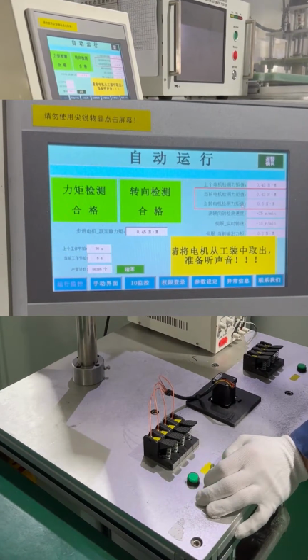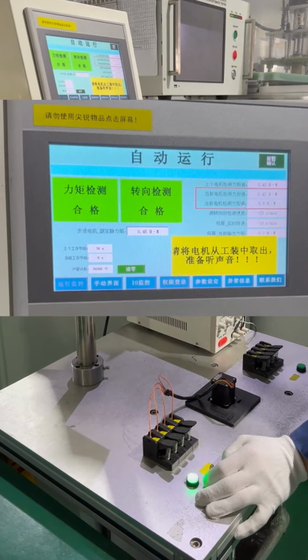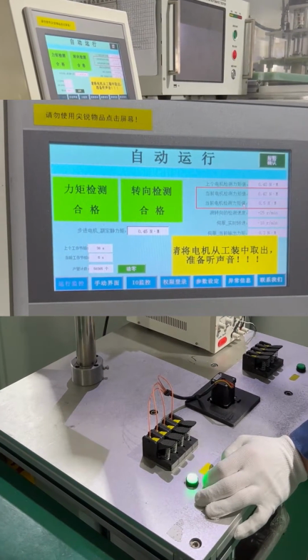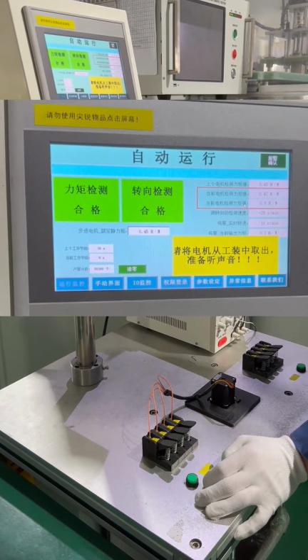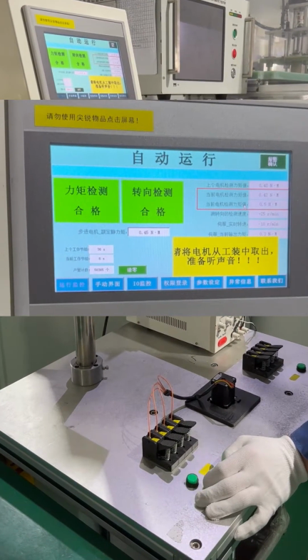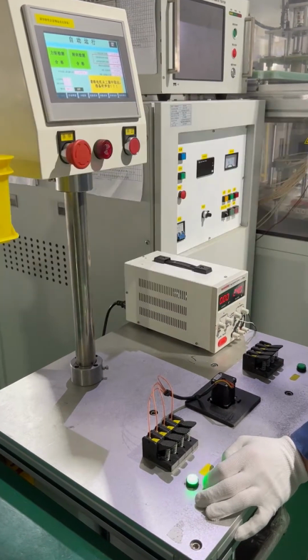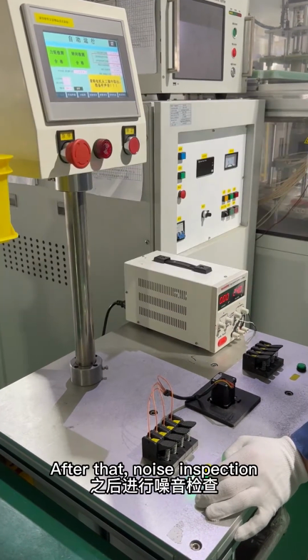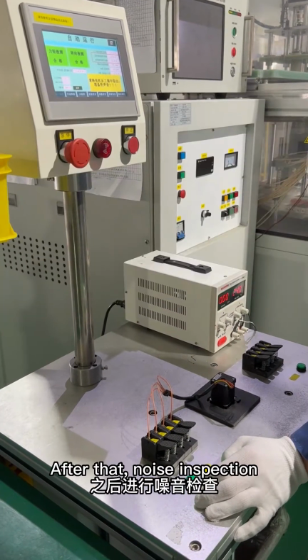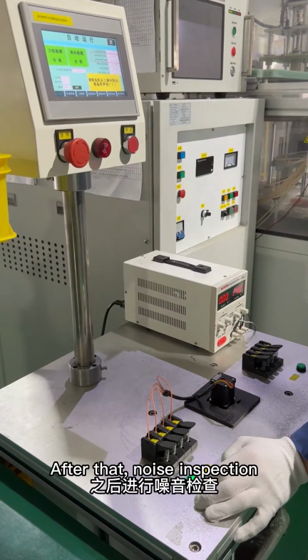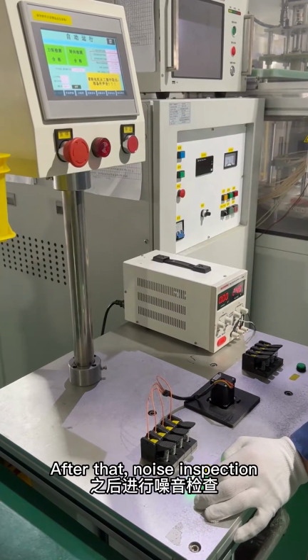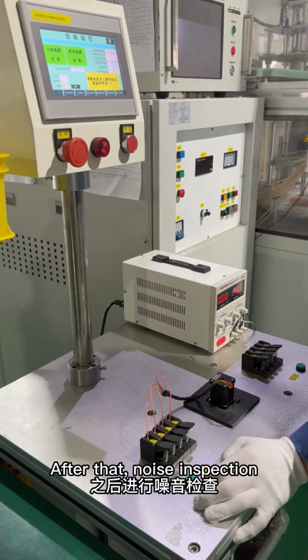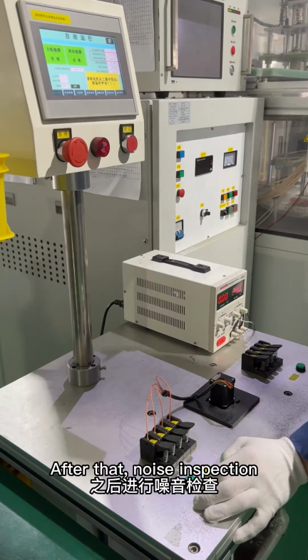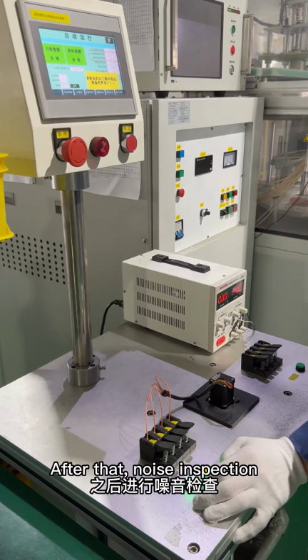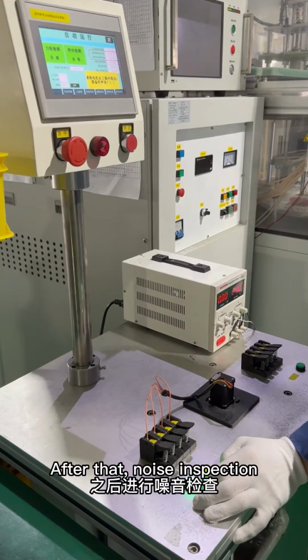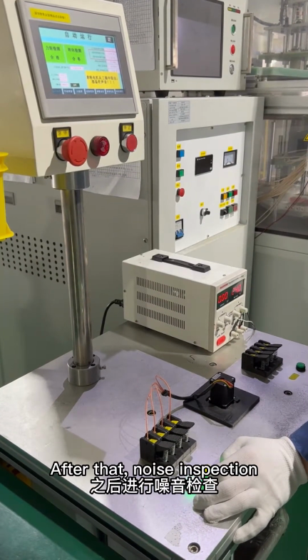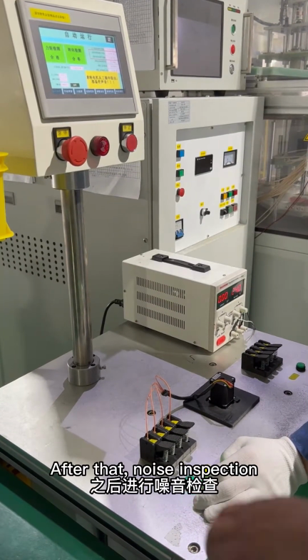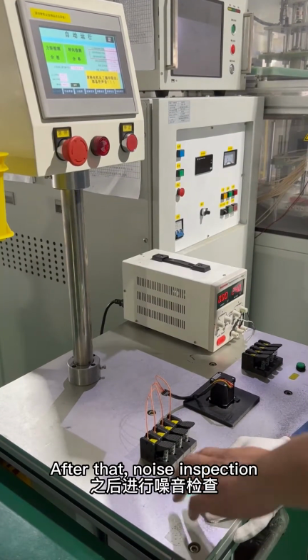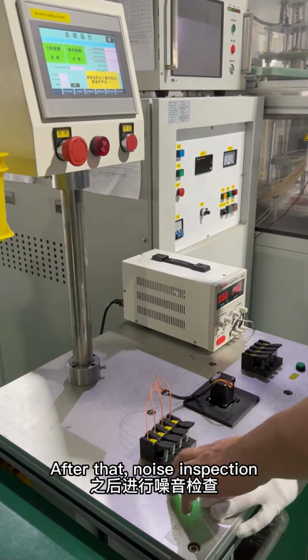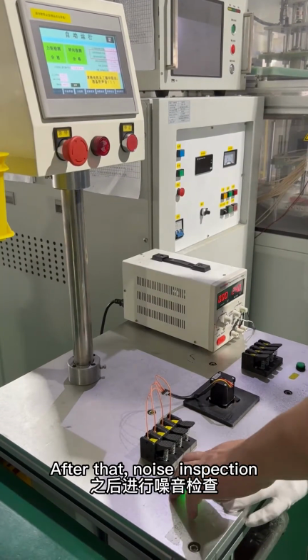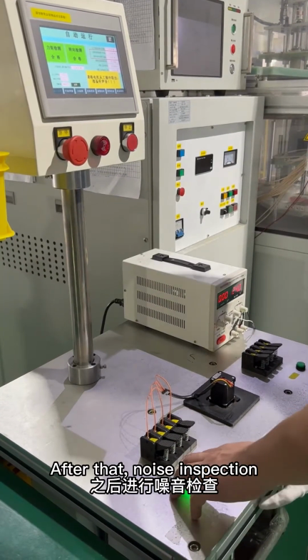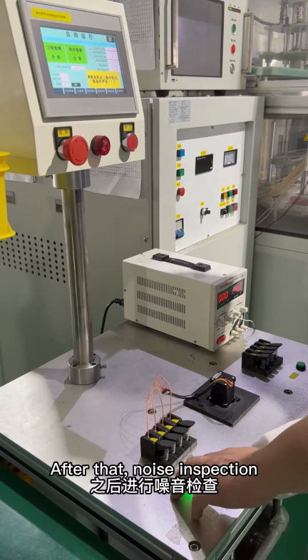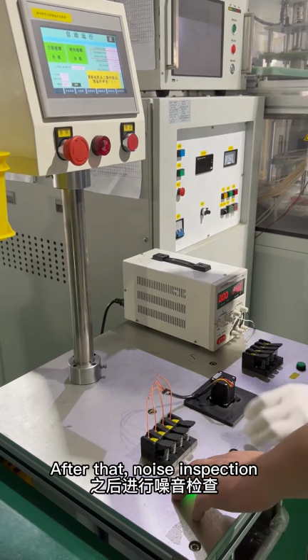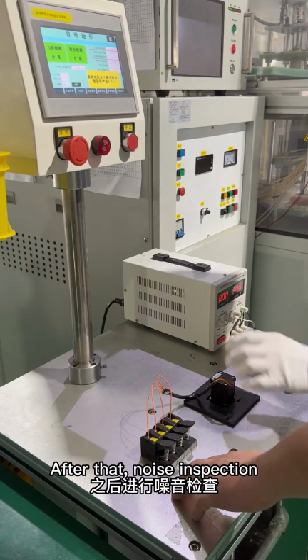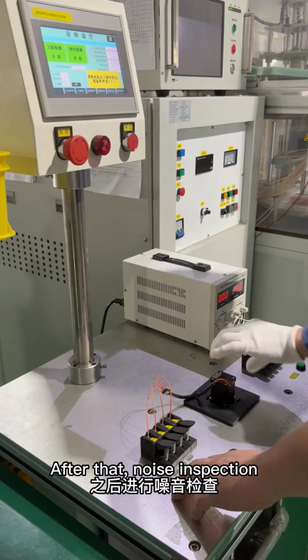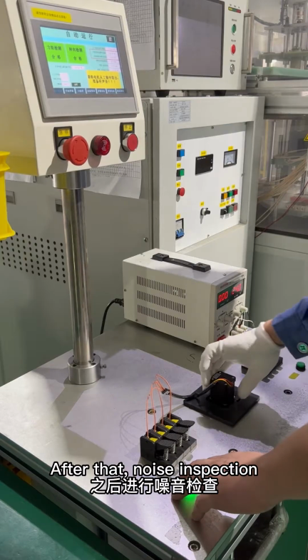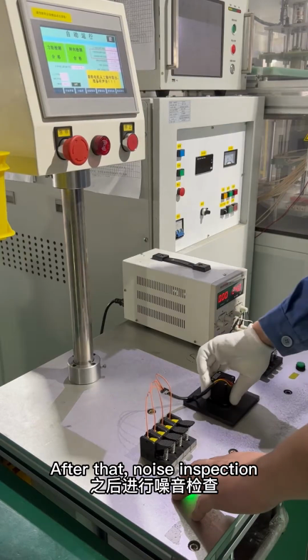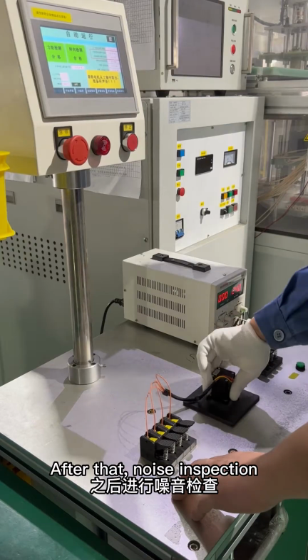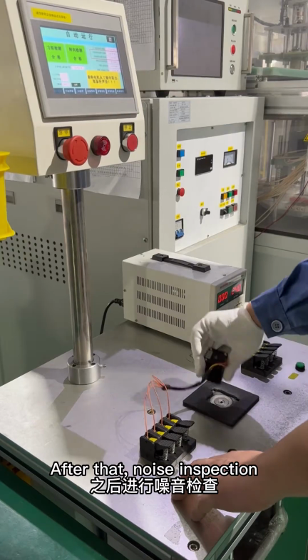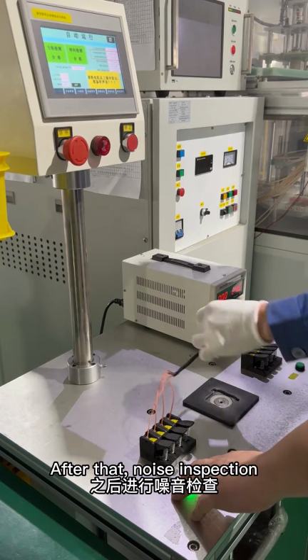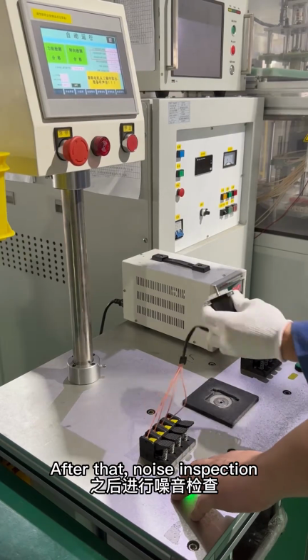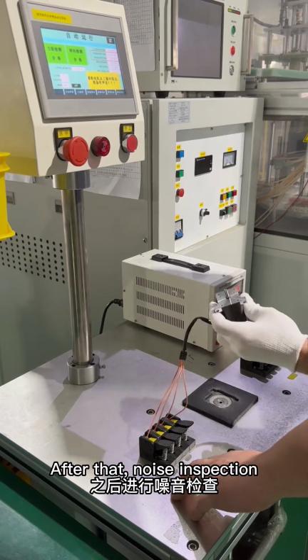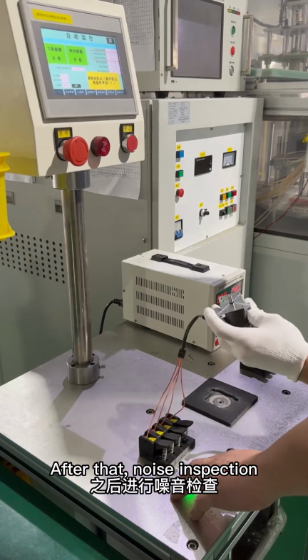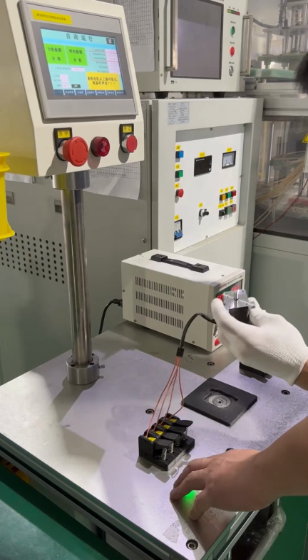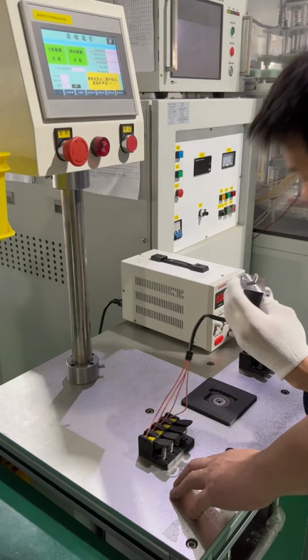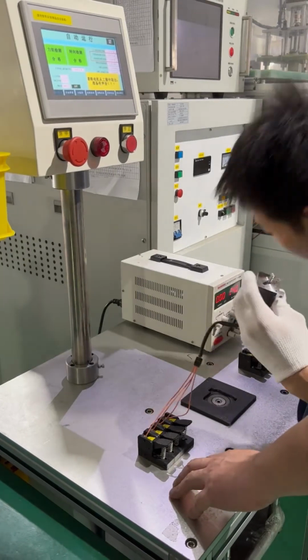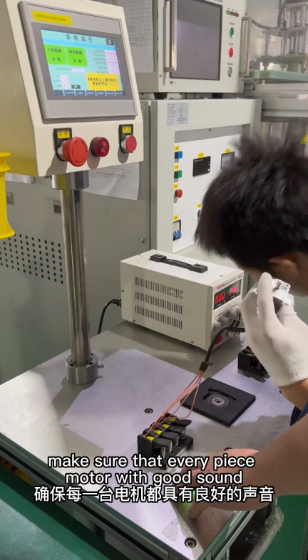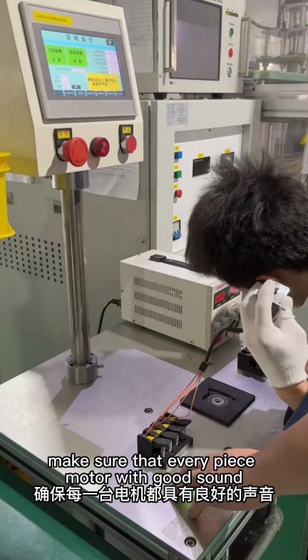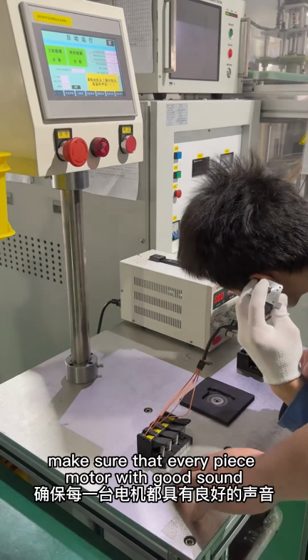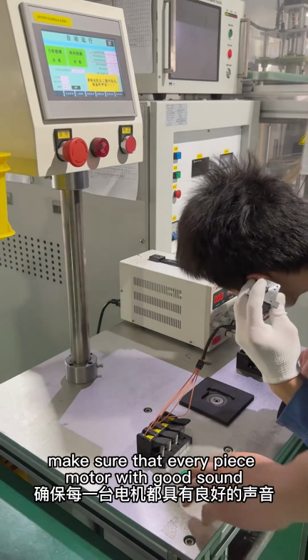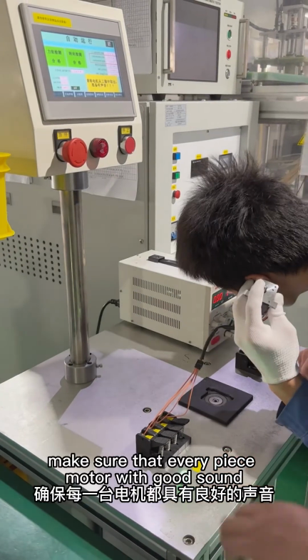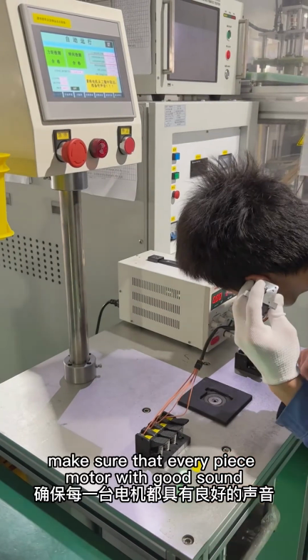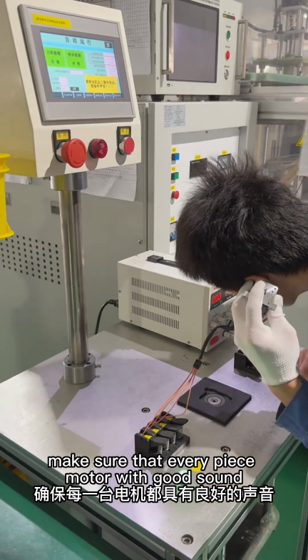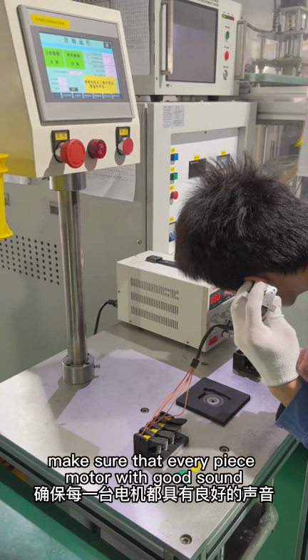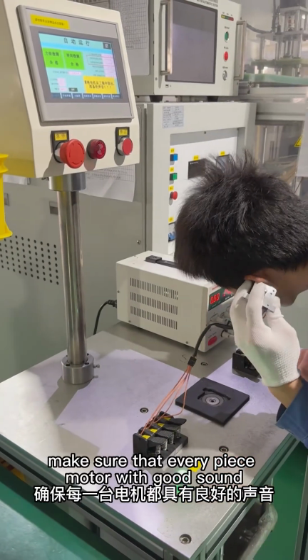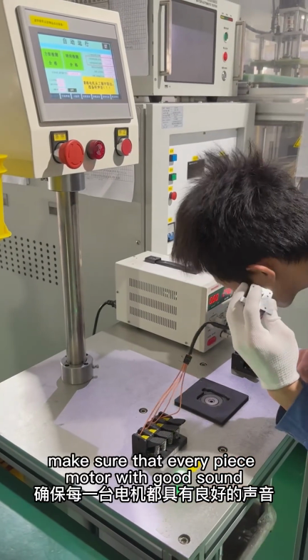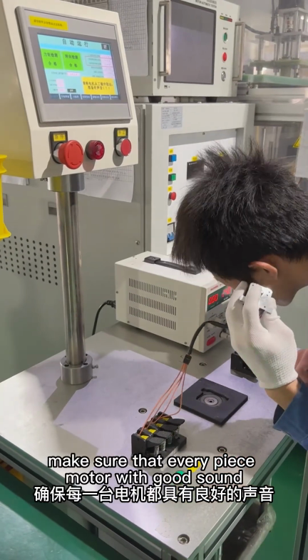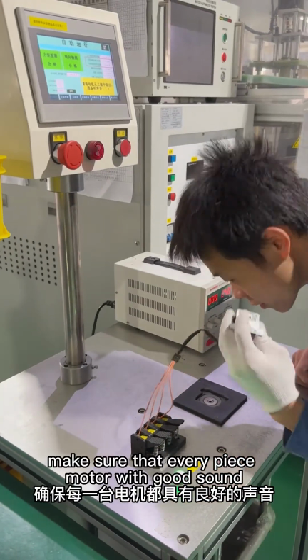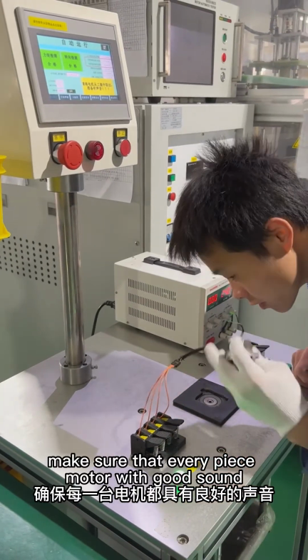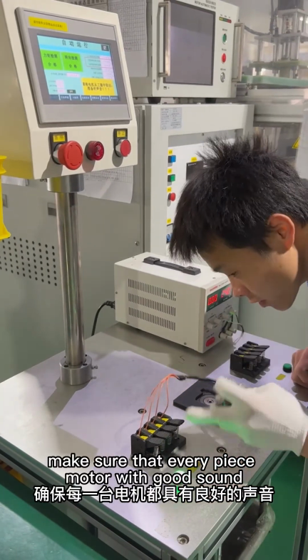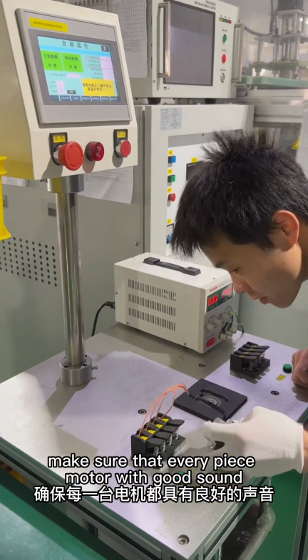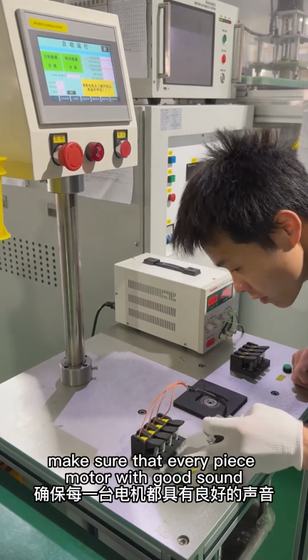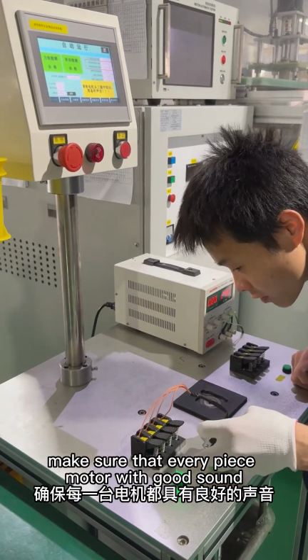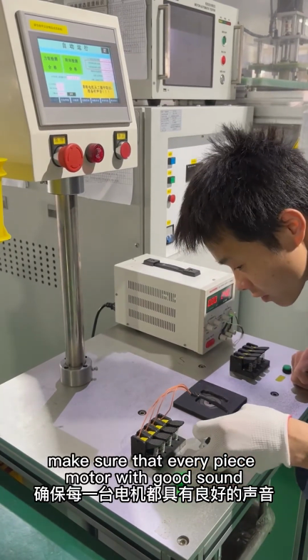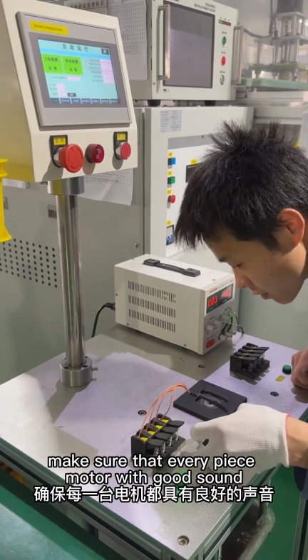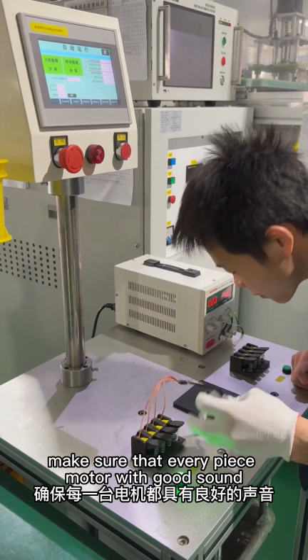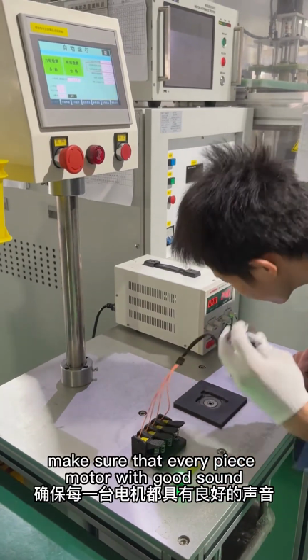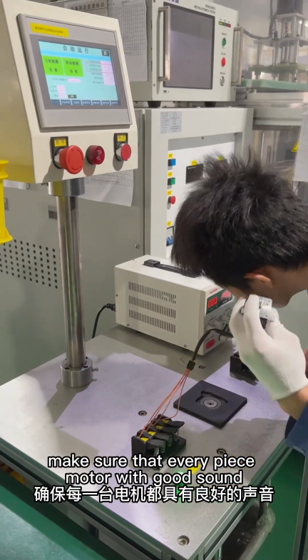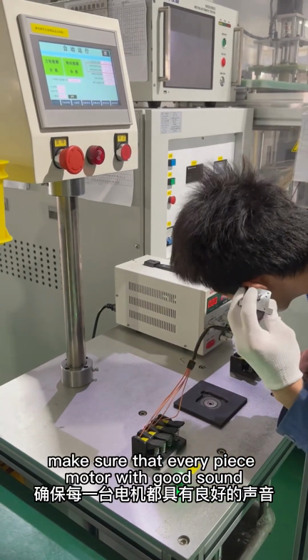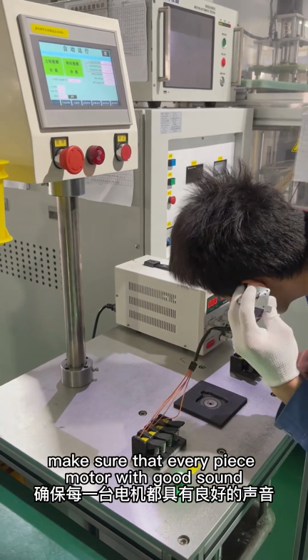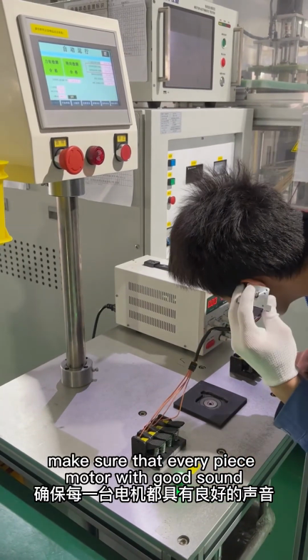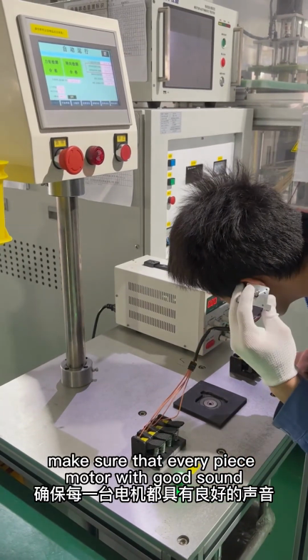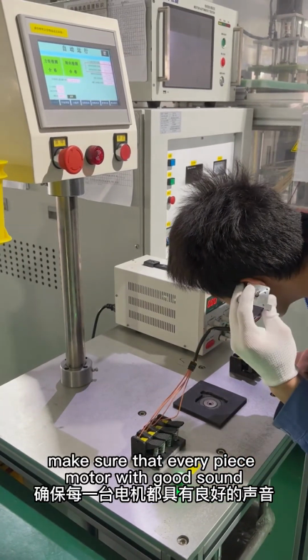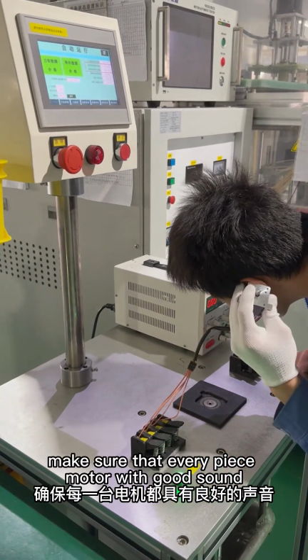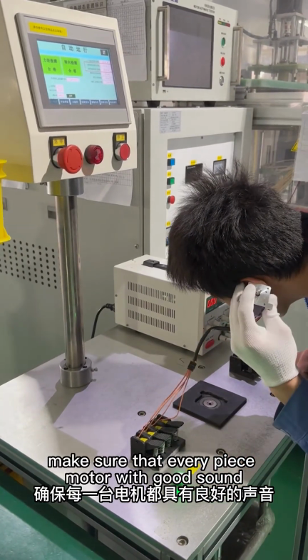After that, noise inspection. Make sure that every motor piece has good sound.